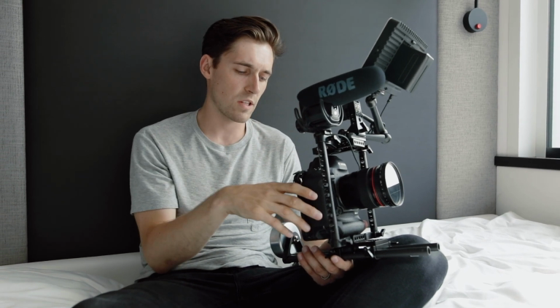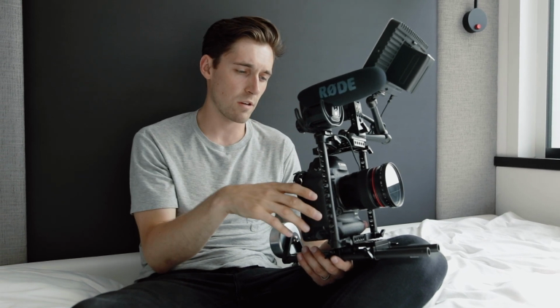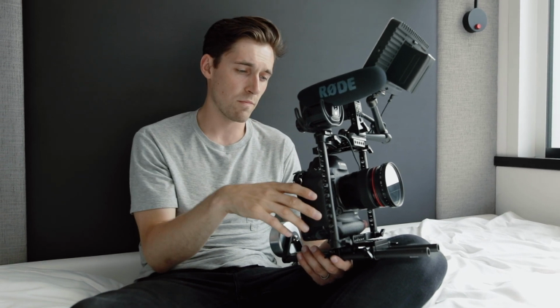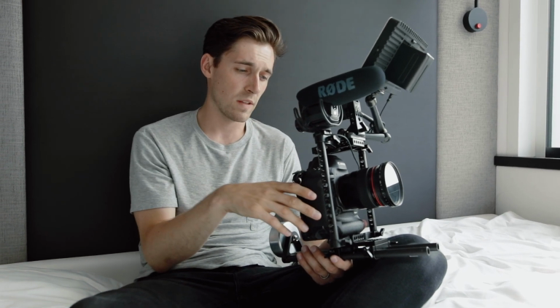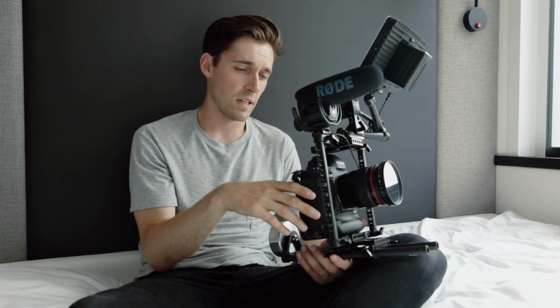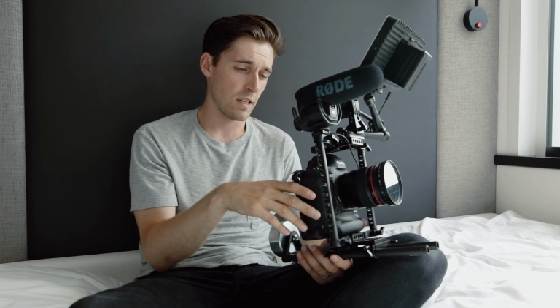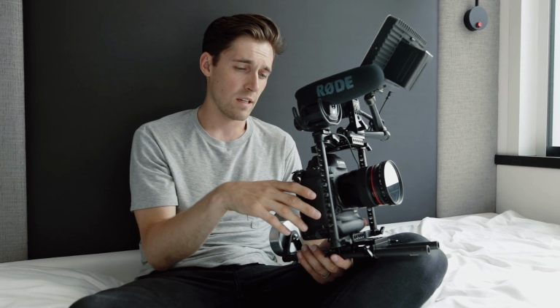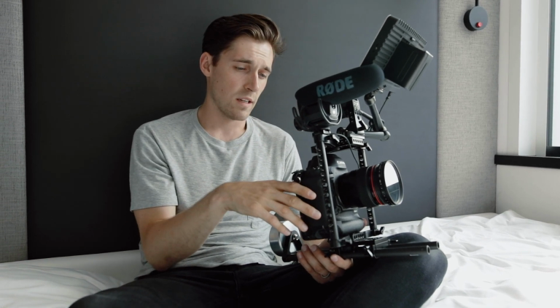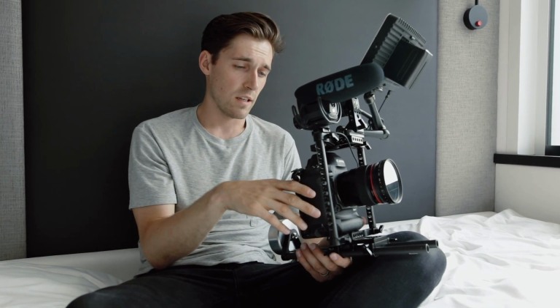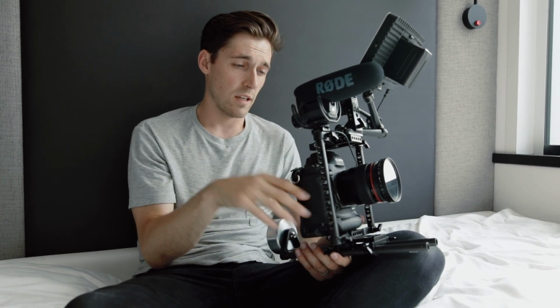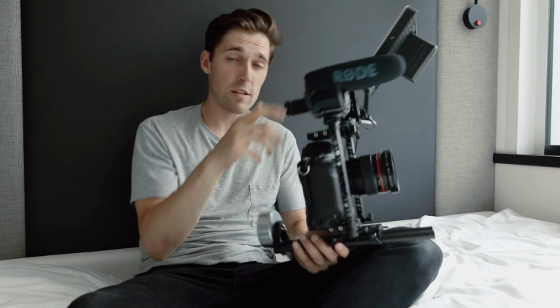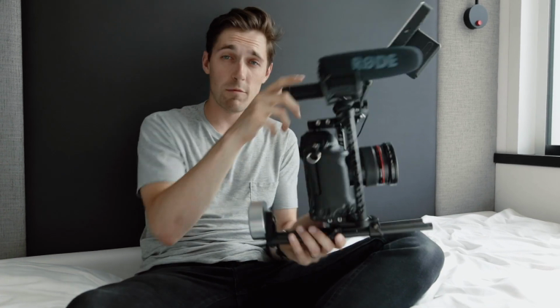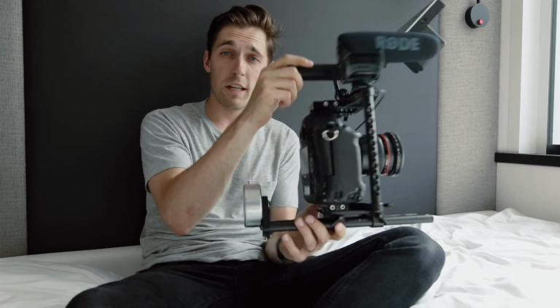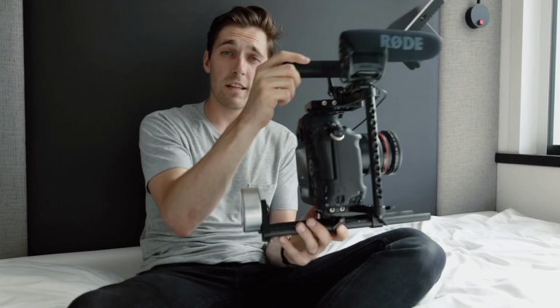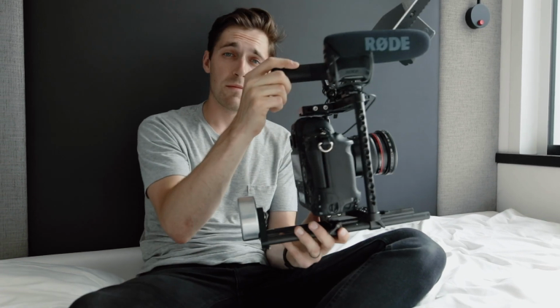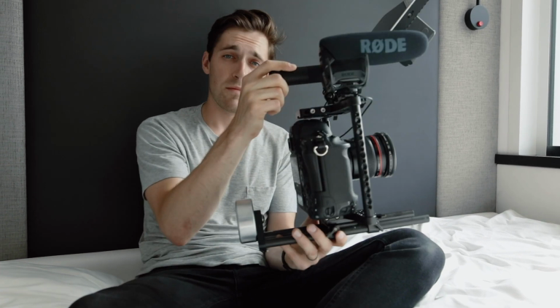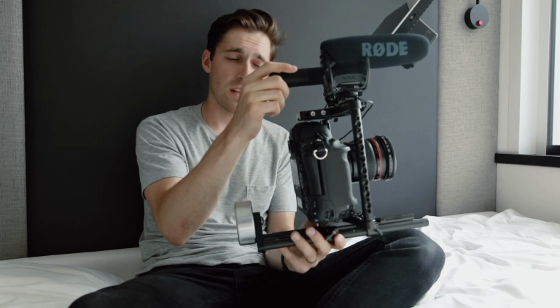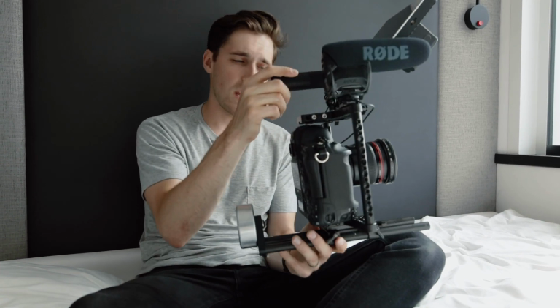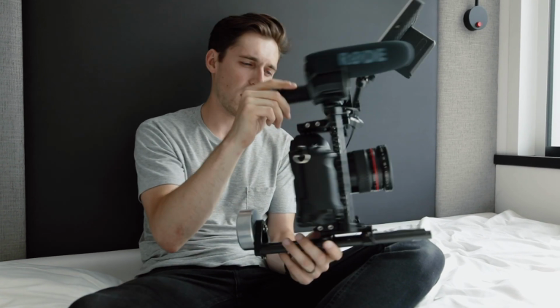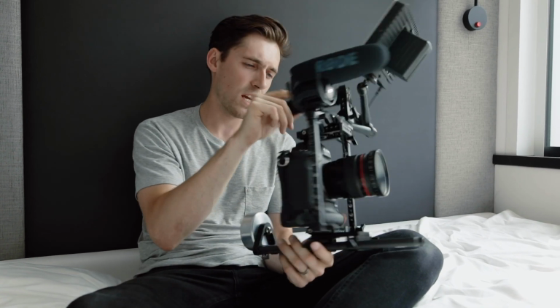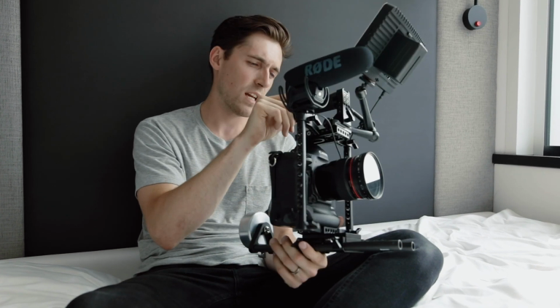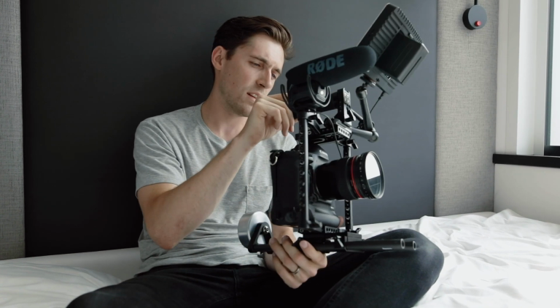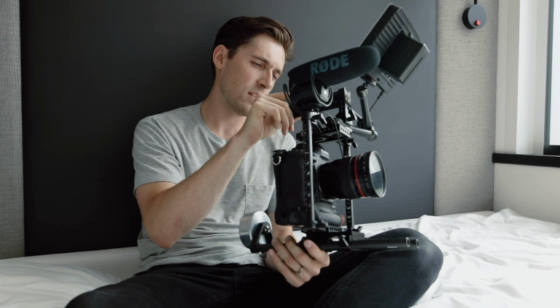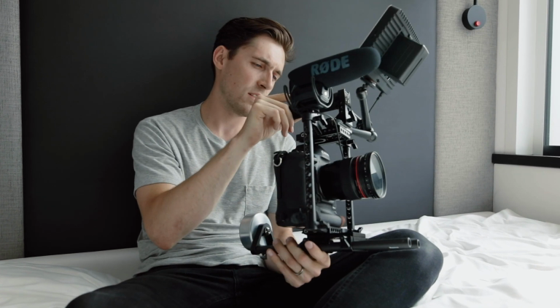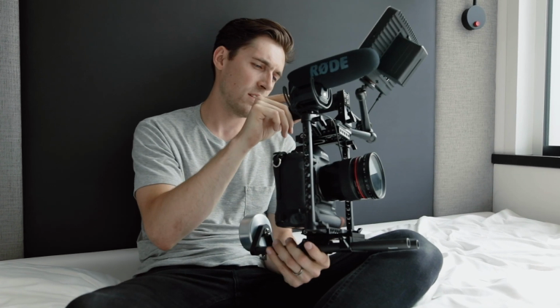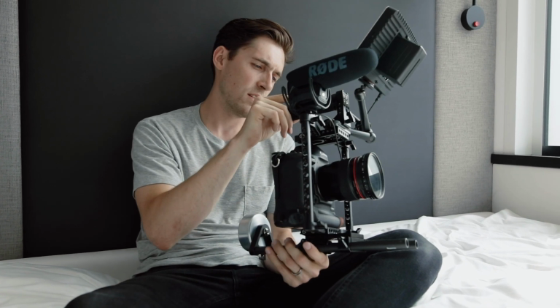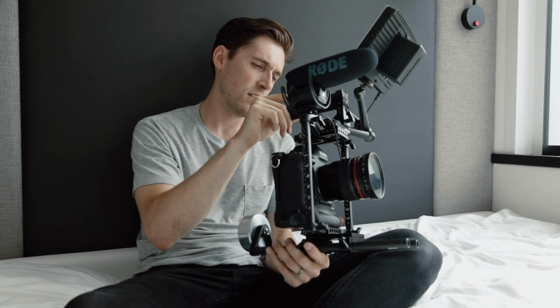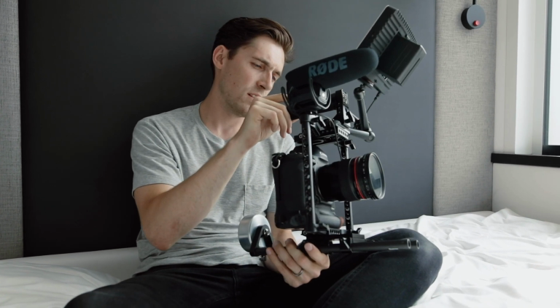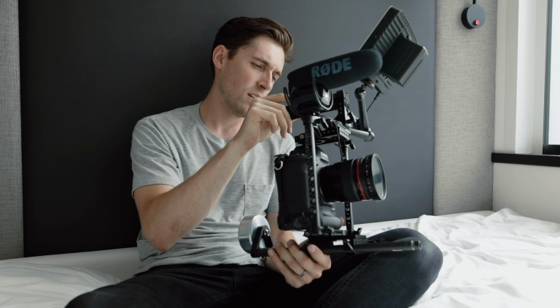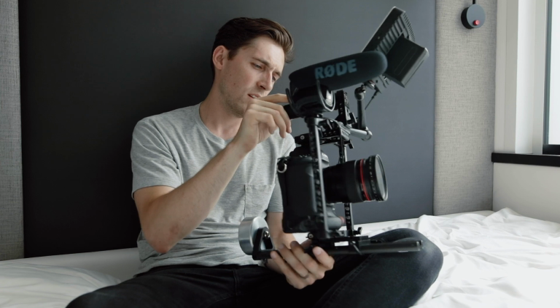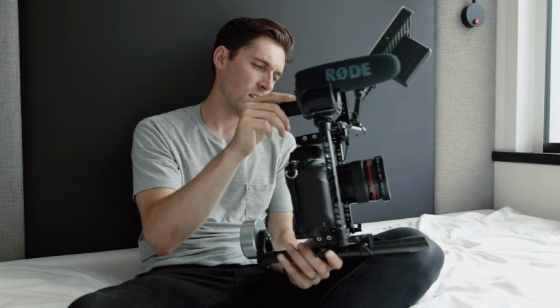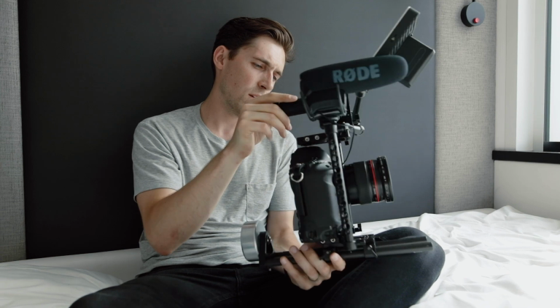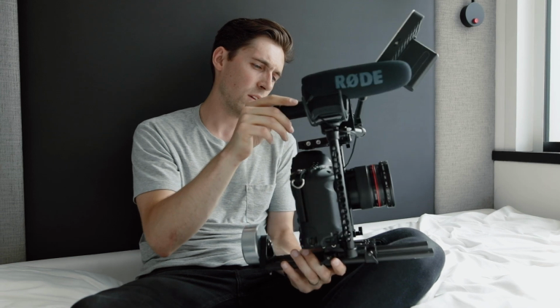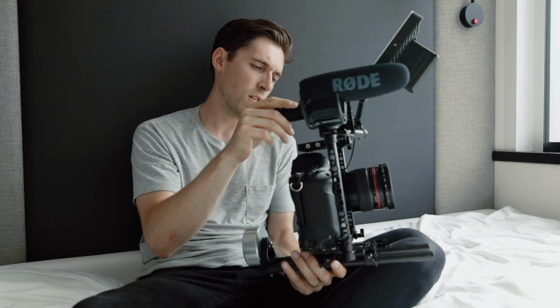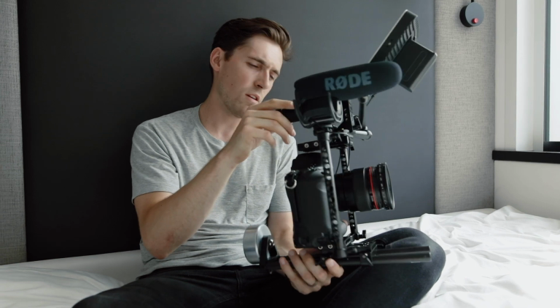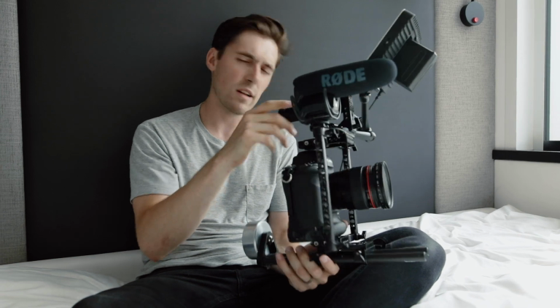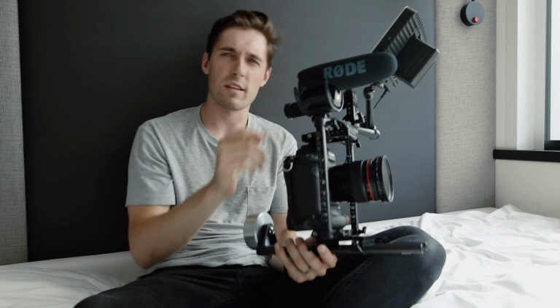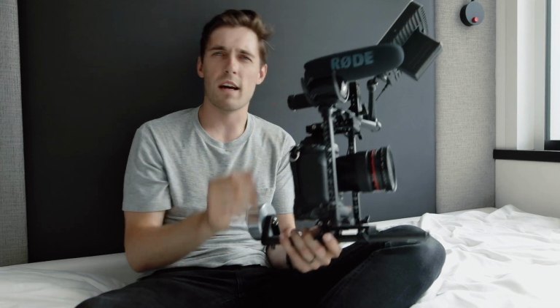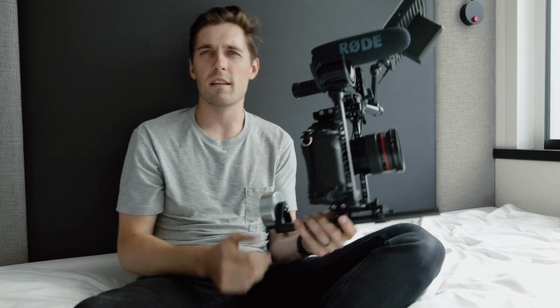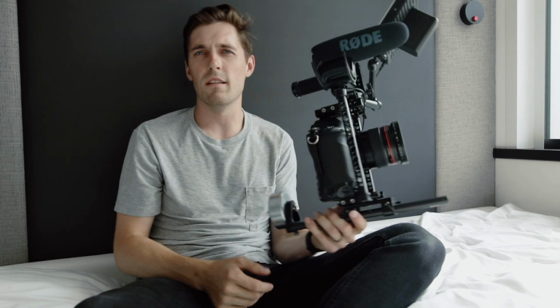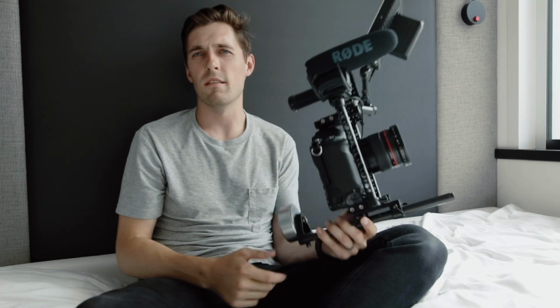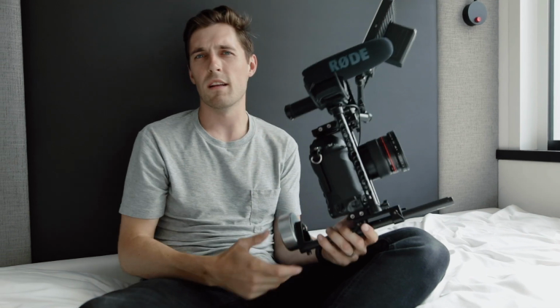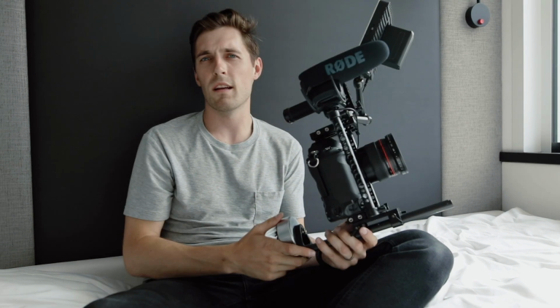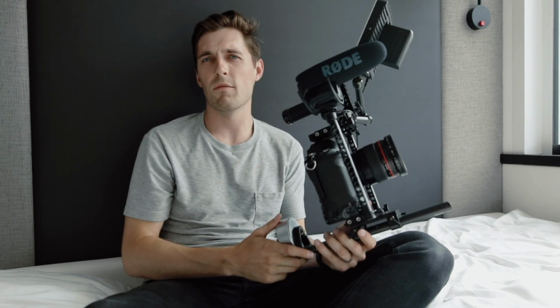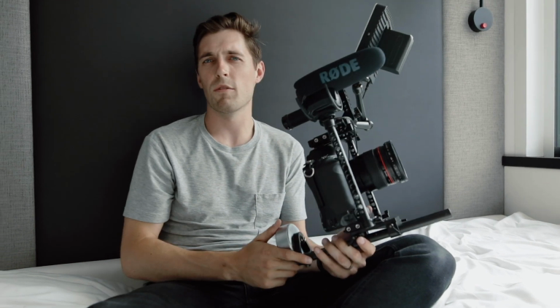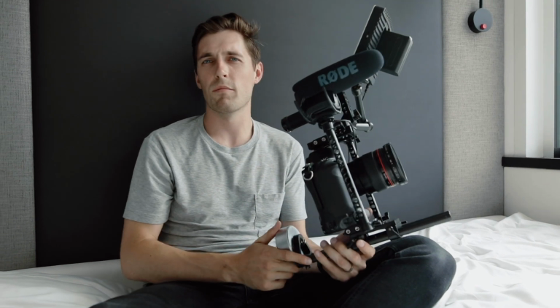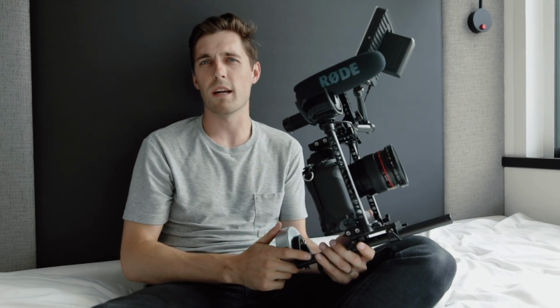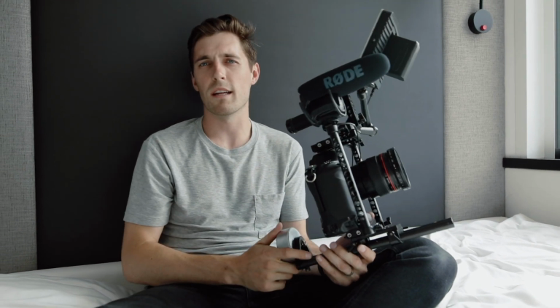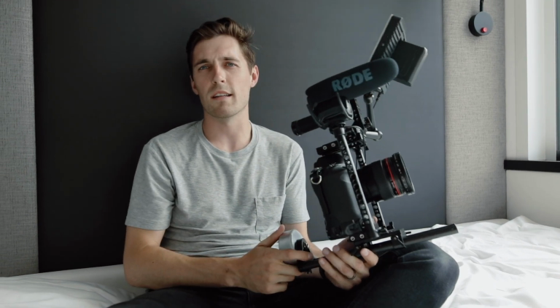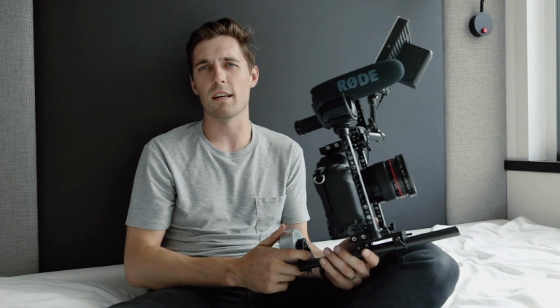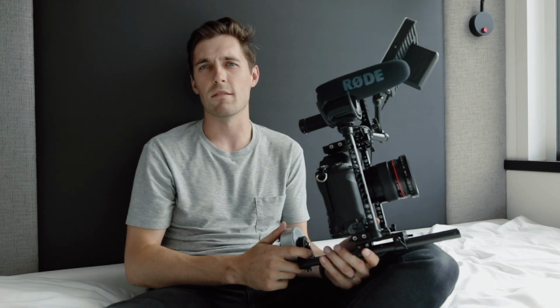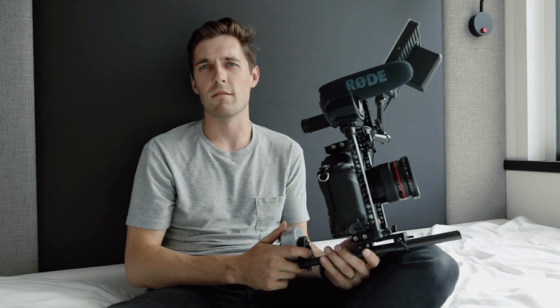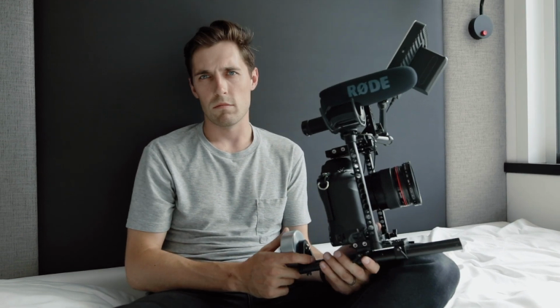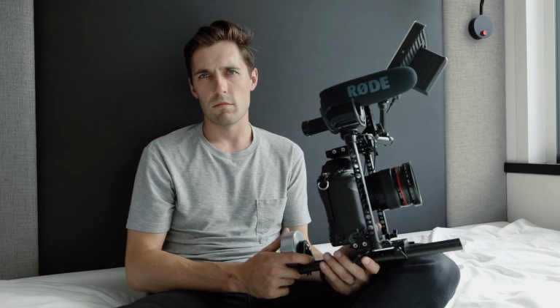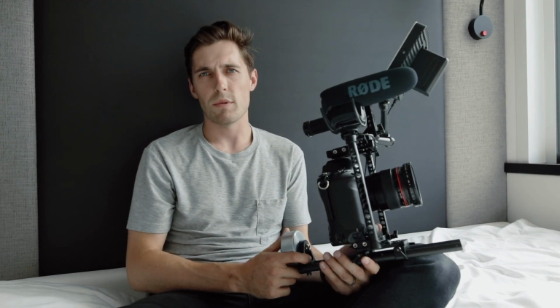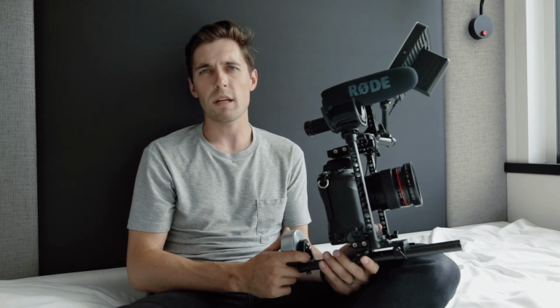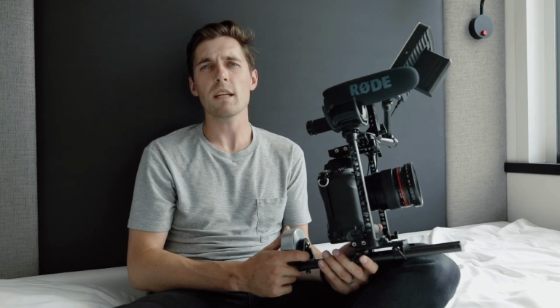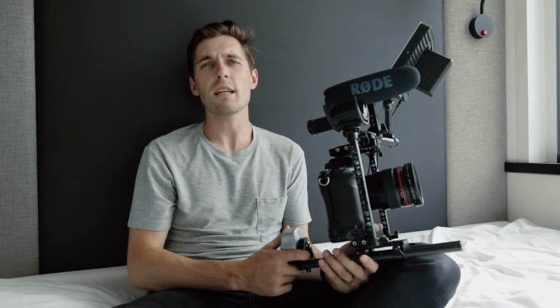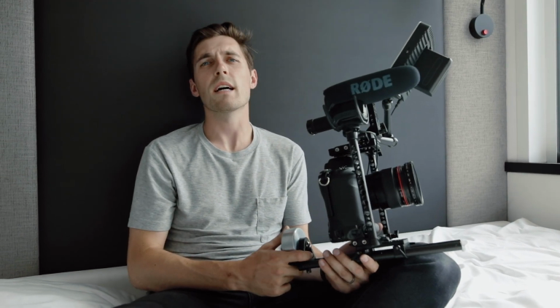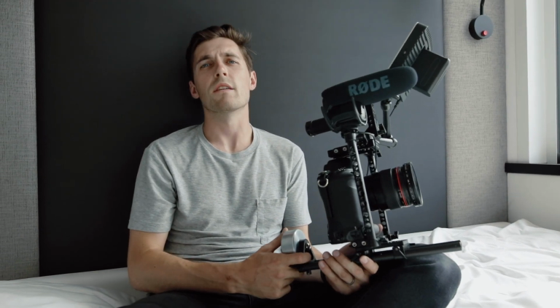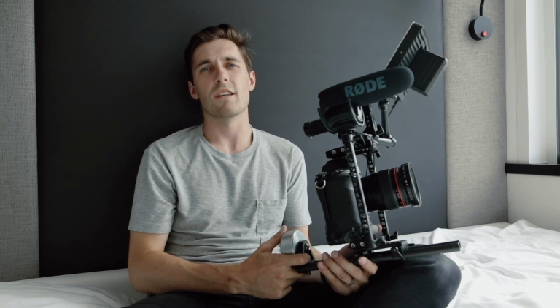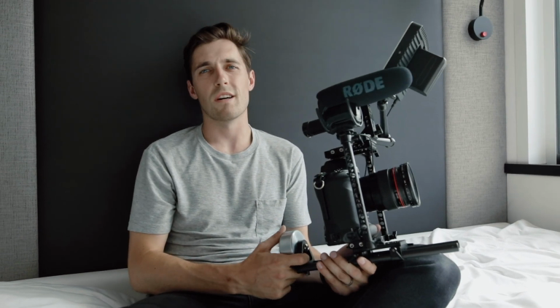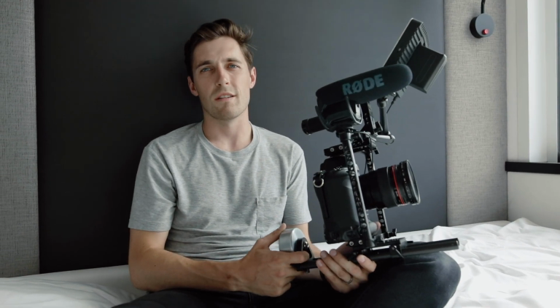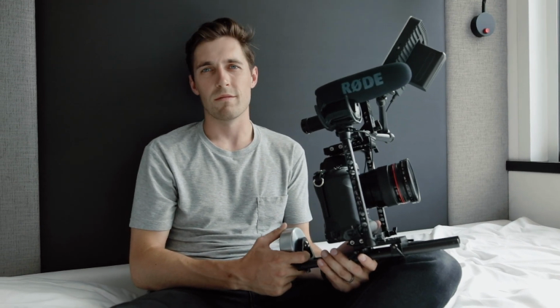So here's the rig — let me go outside and we'll break it down.